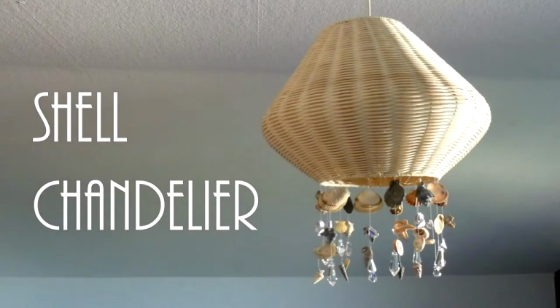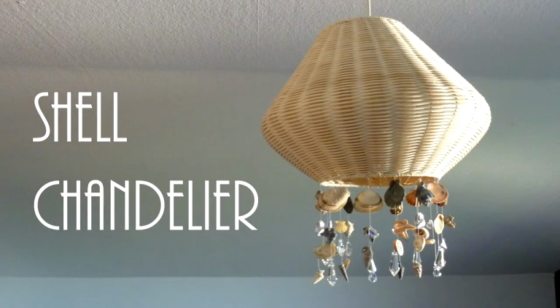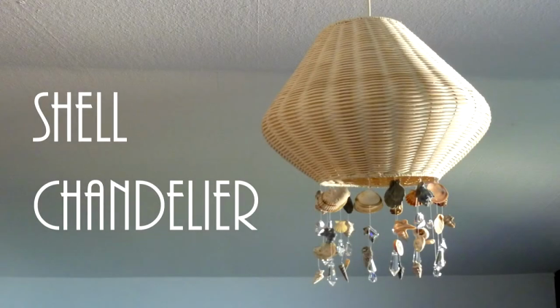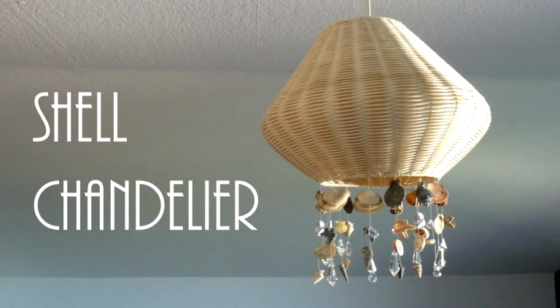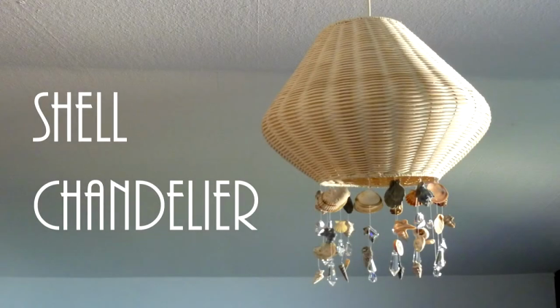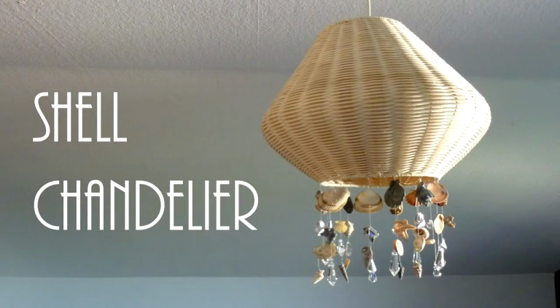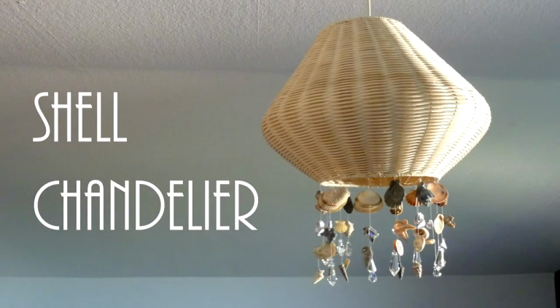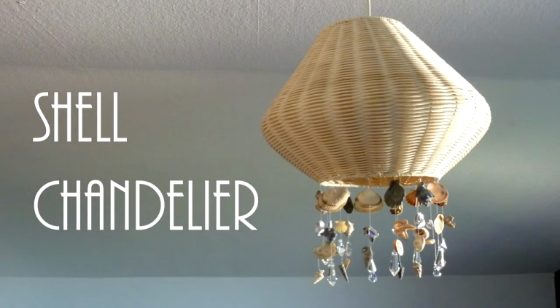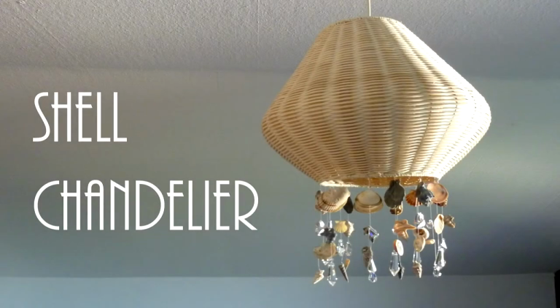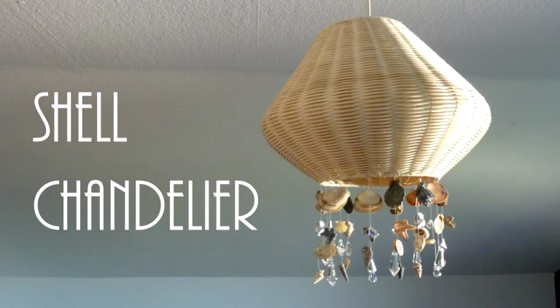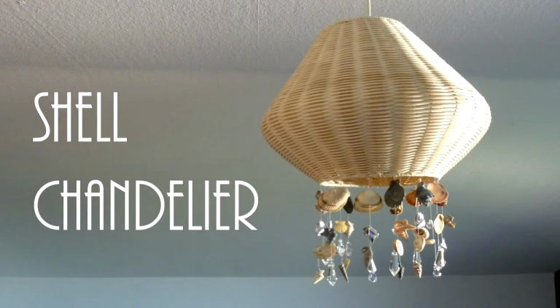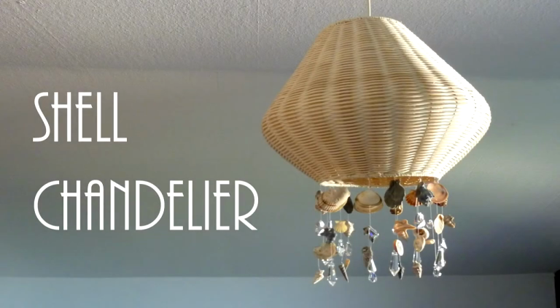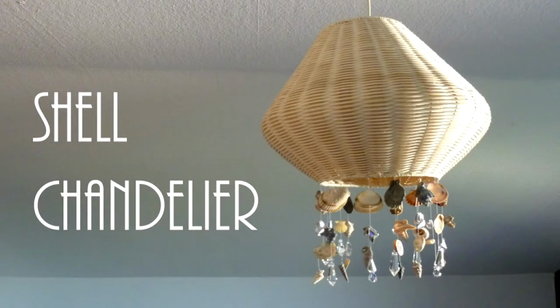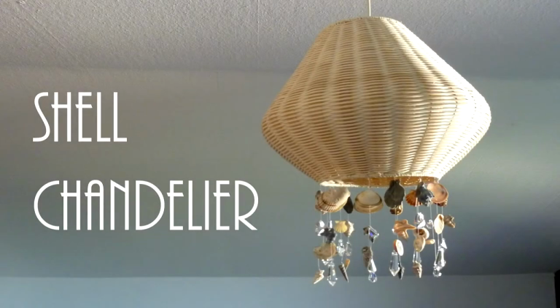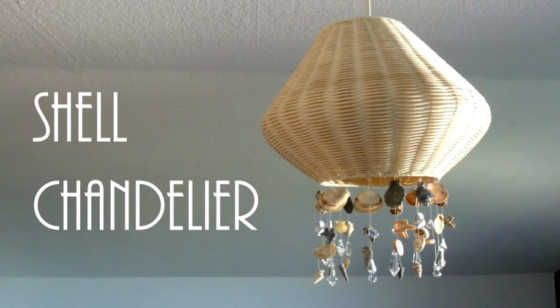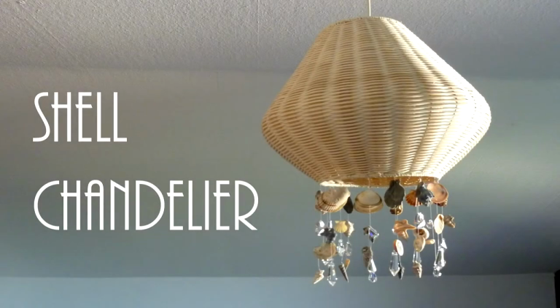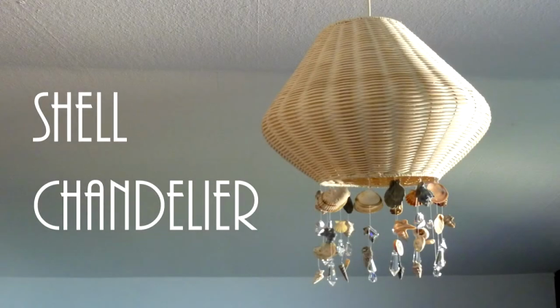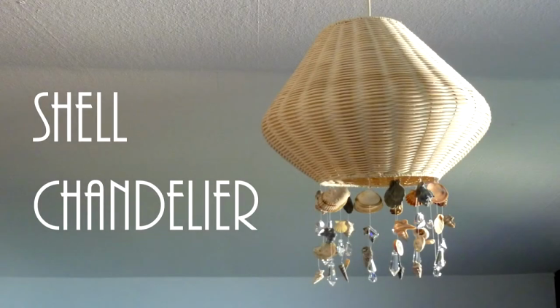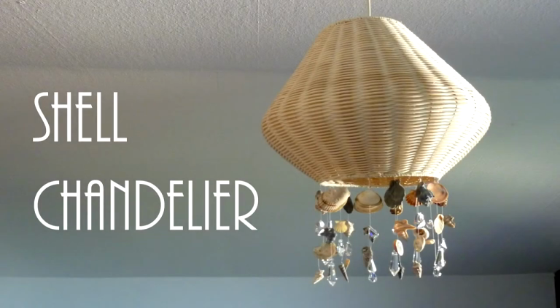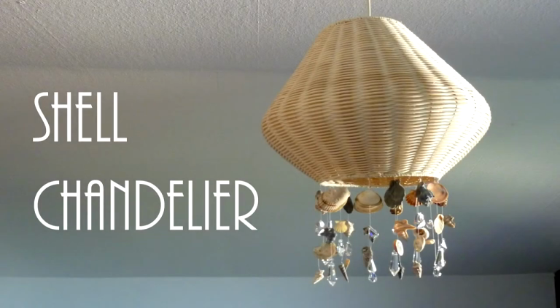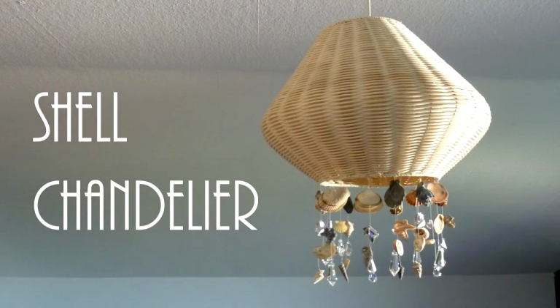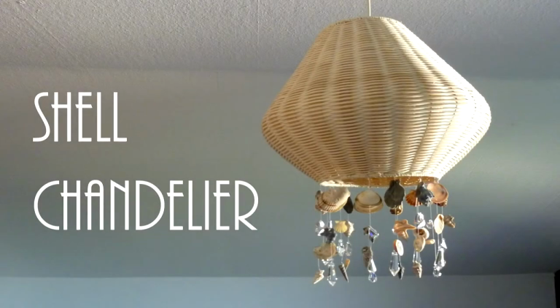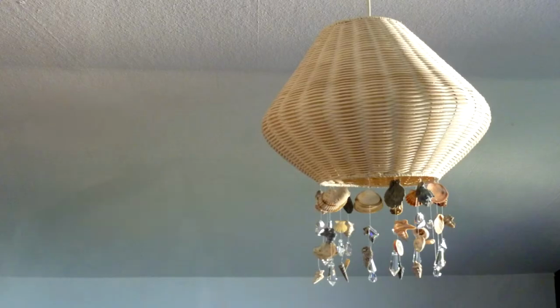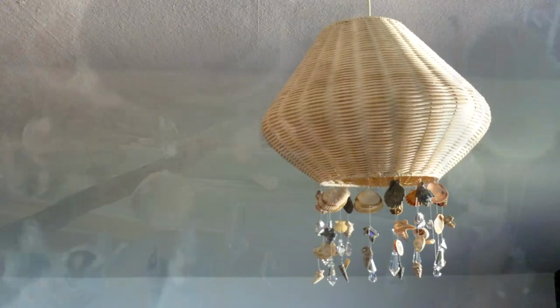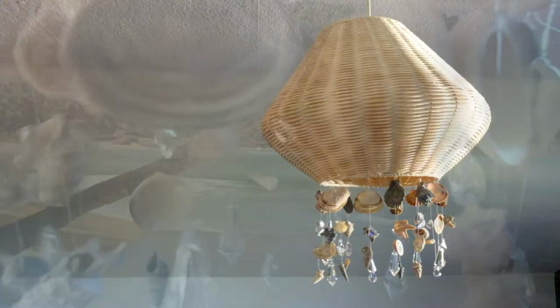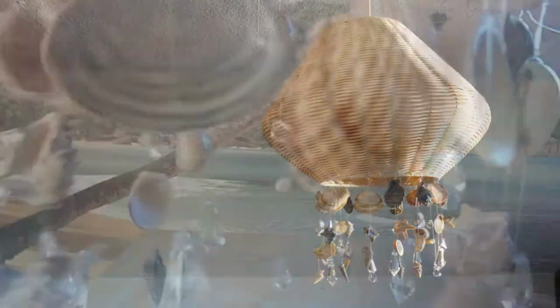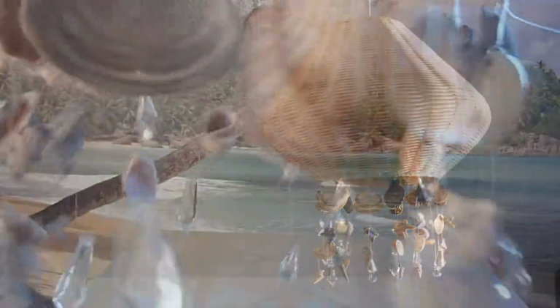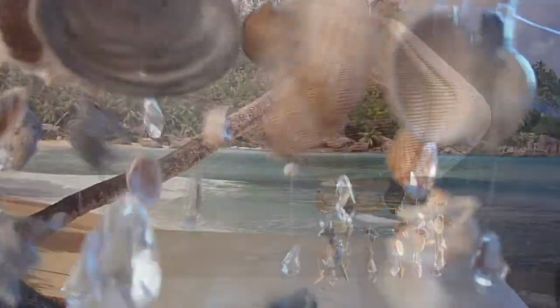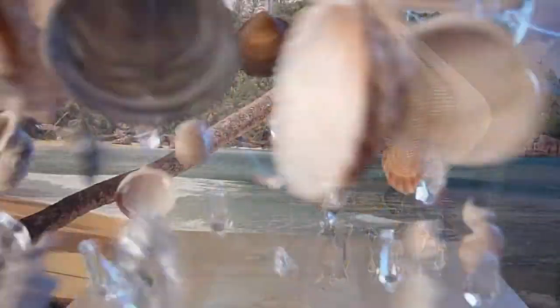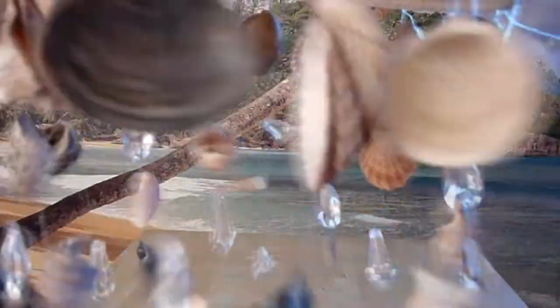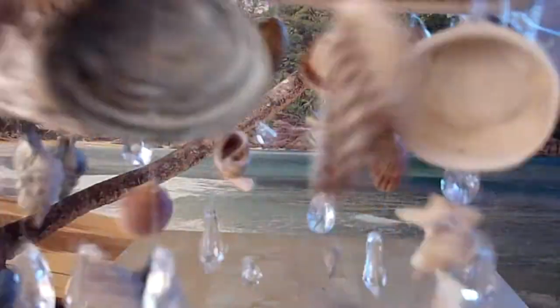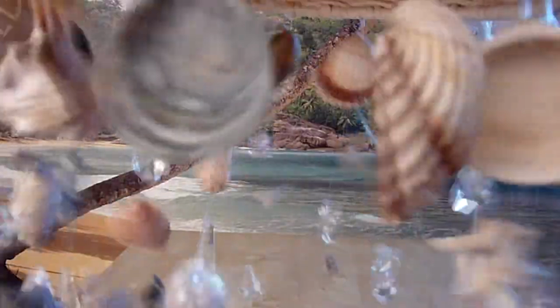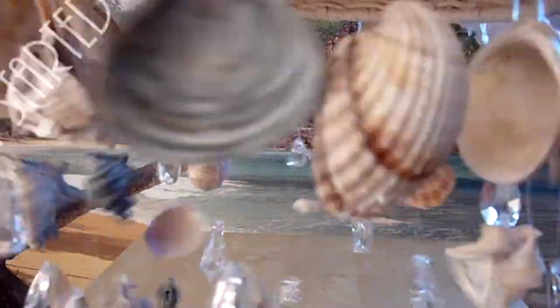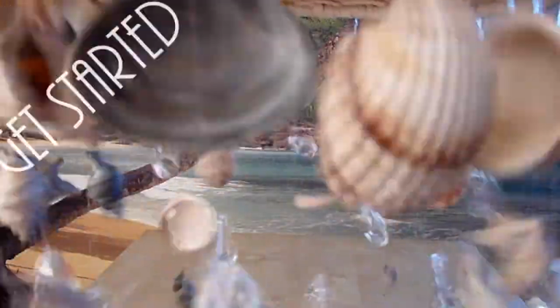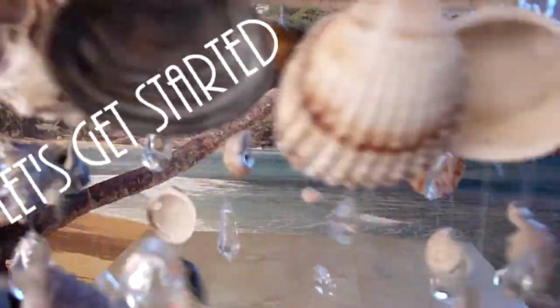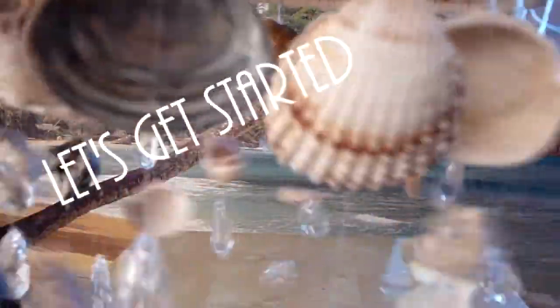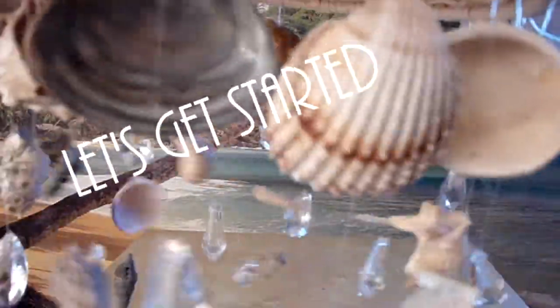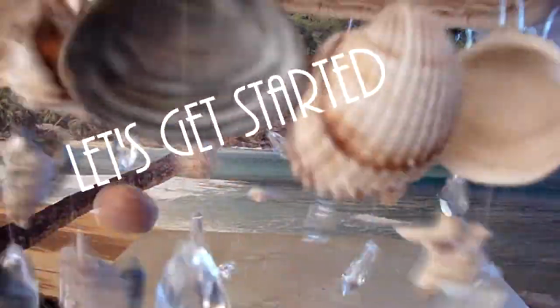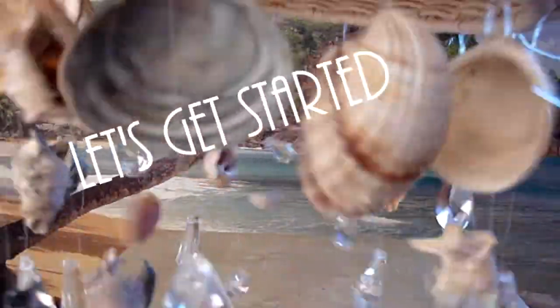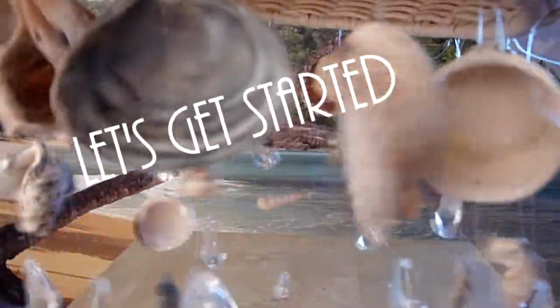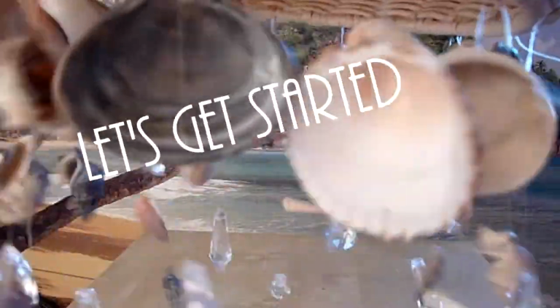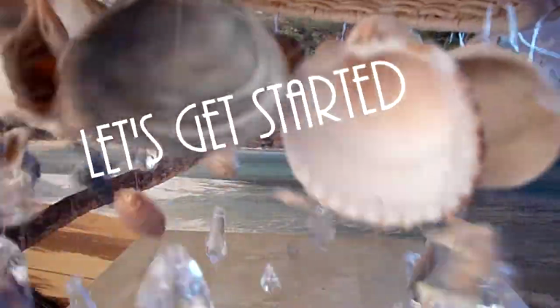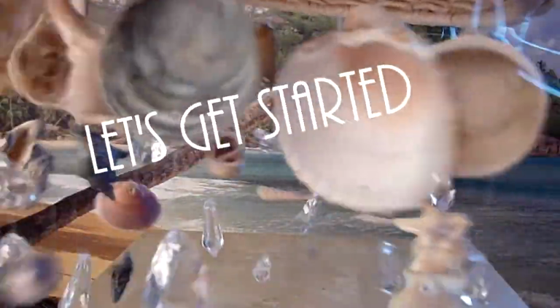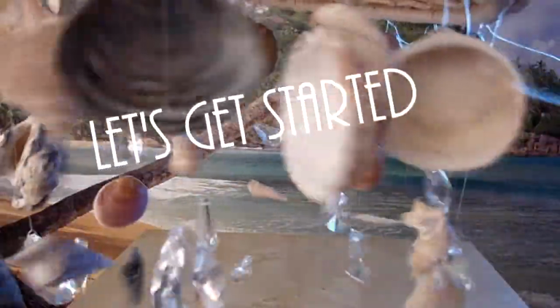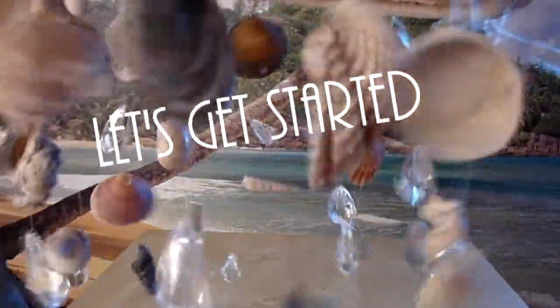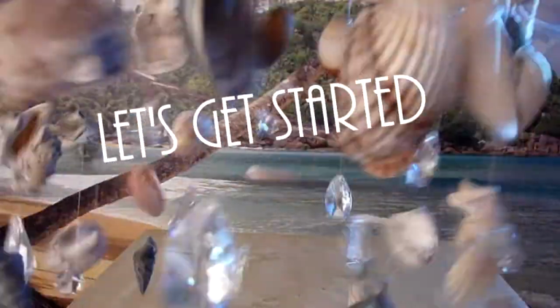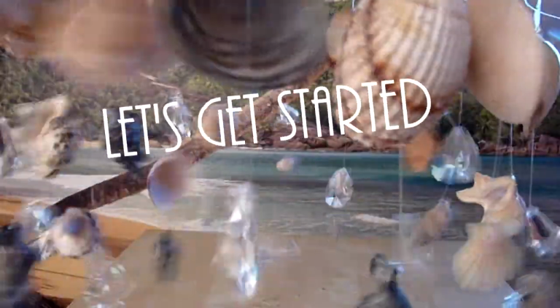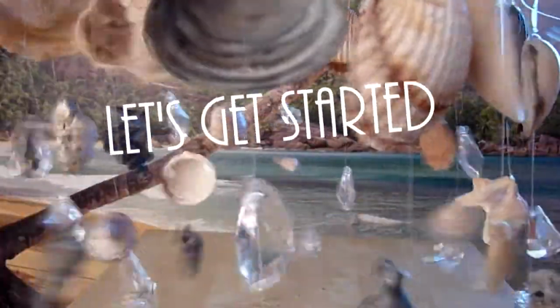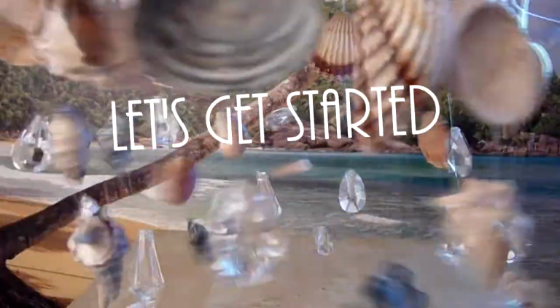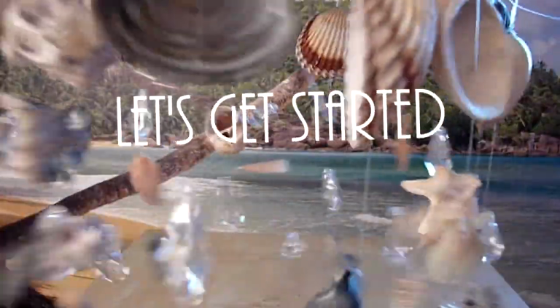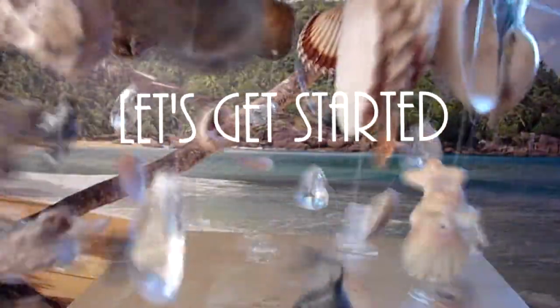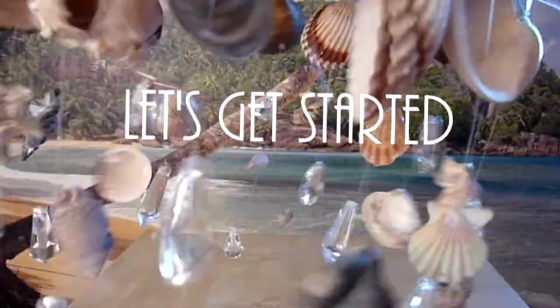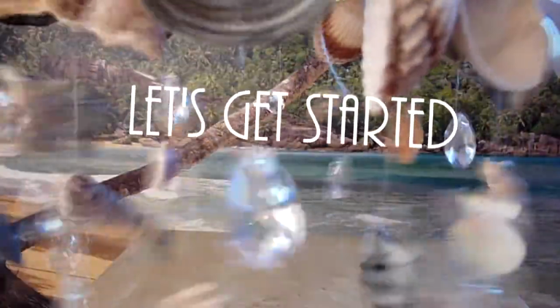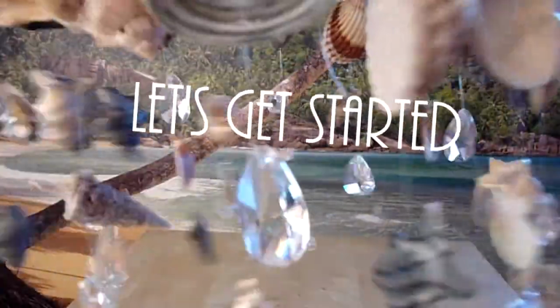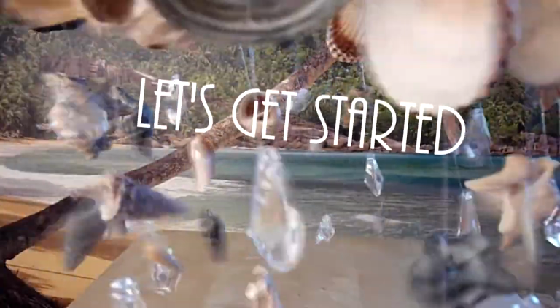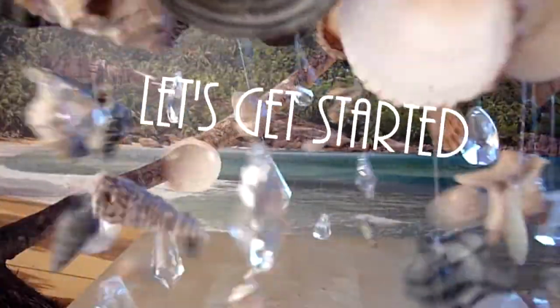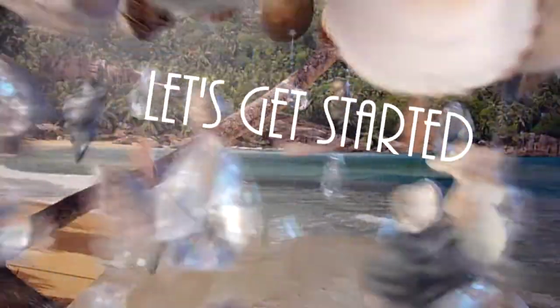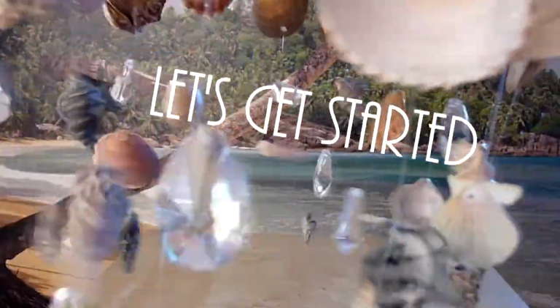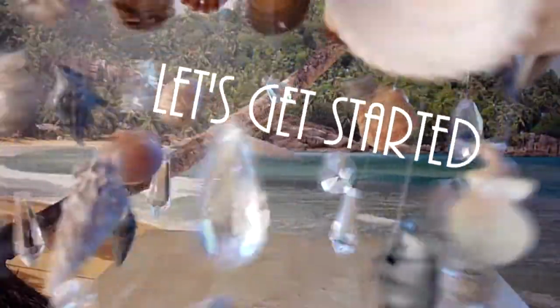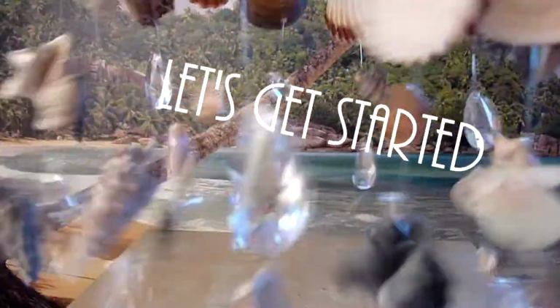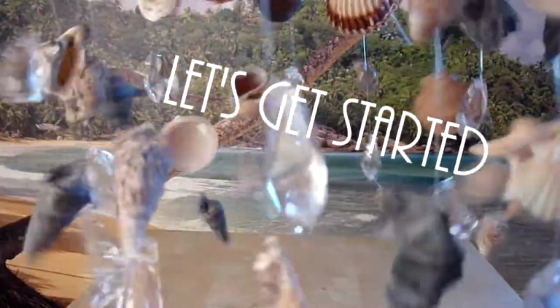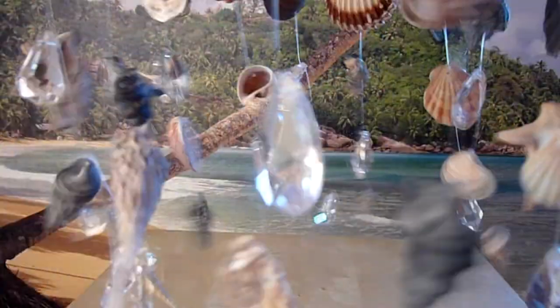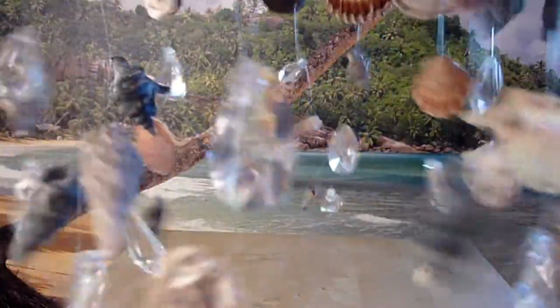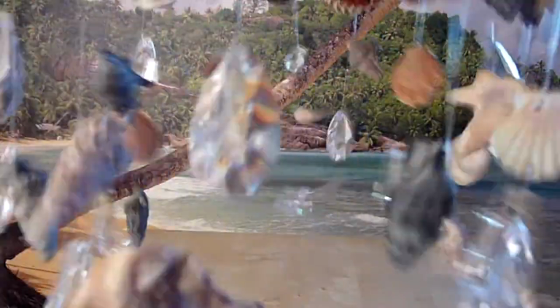Hello everyone and welcome to my first DIY, the Shell Chandelier. I love the thing, it's so fascinating.